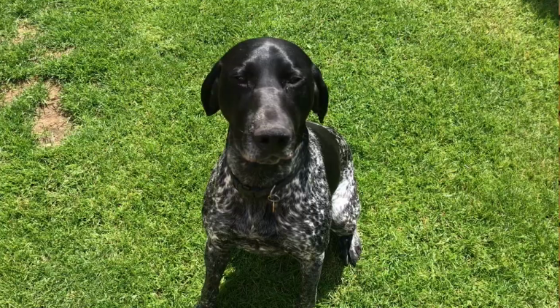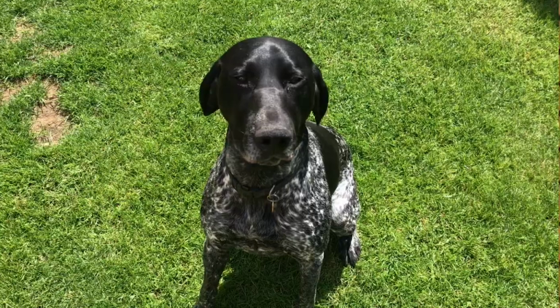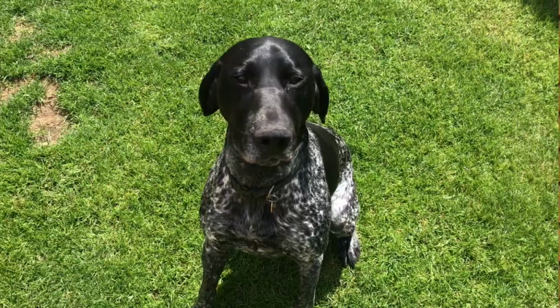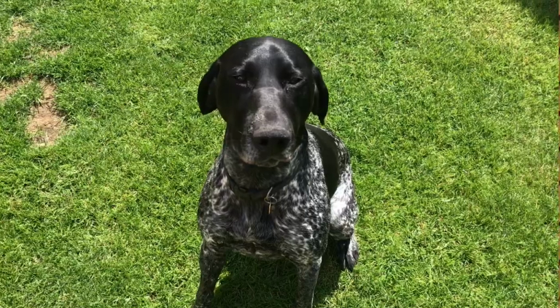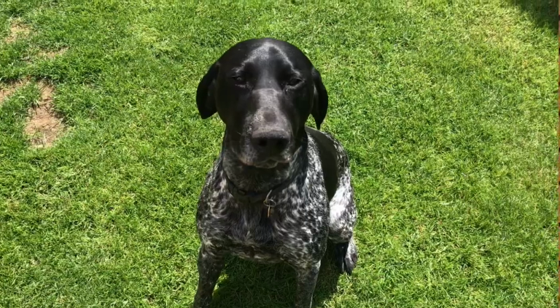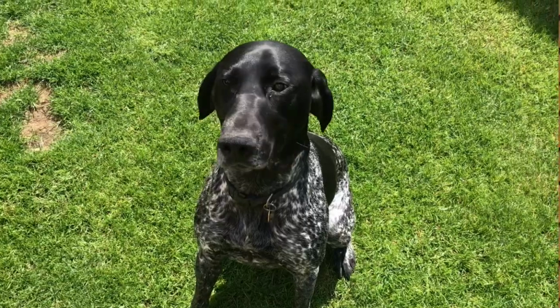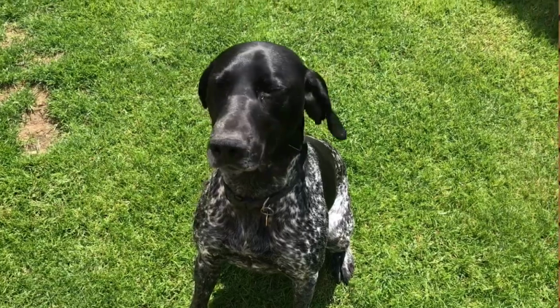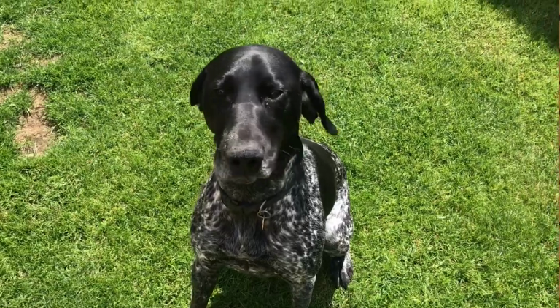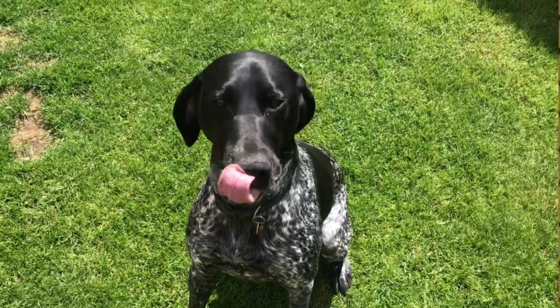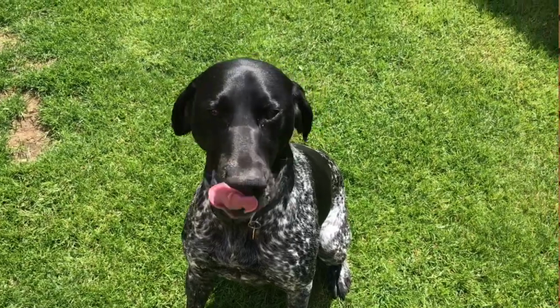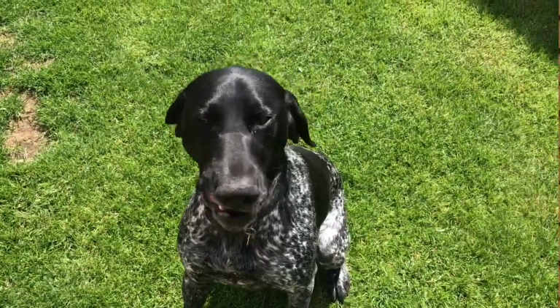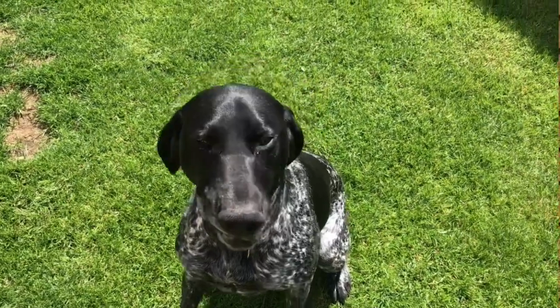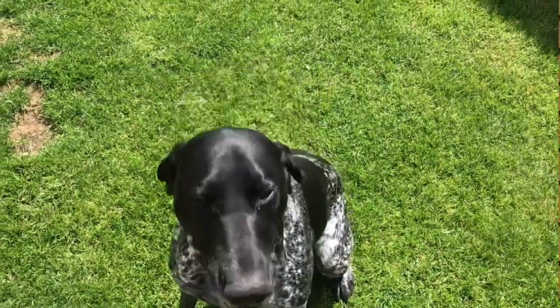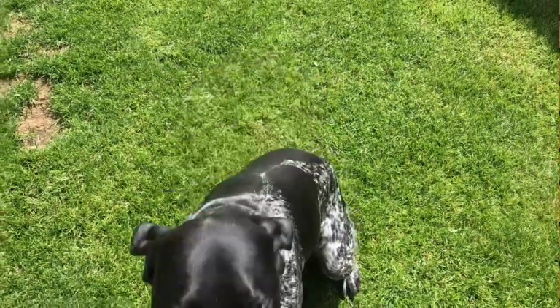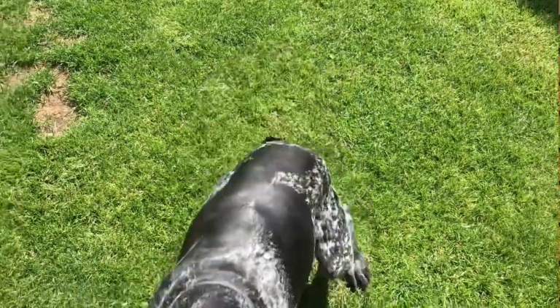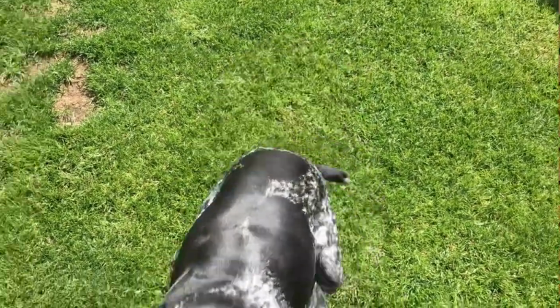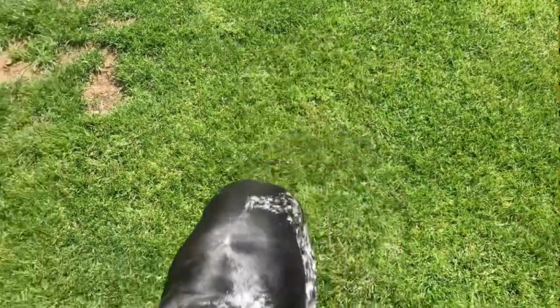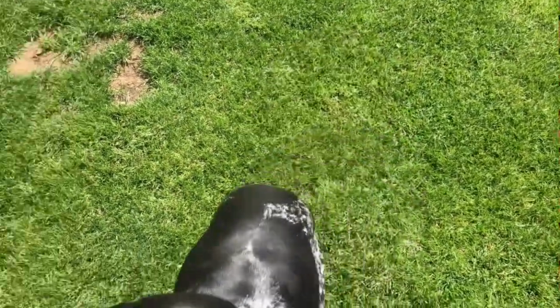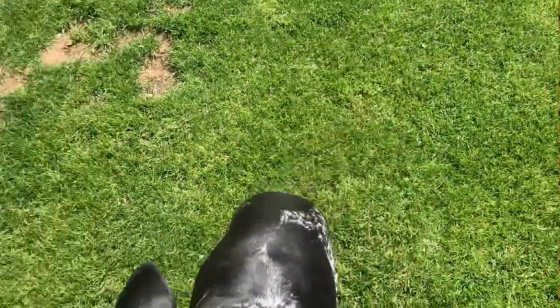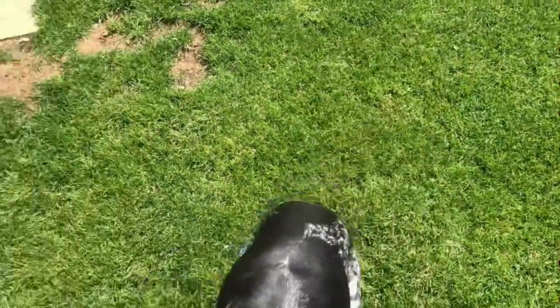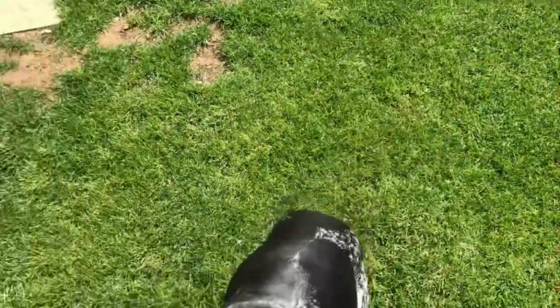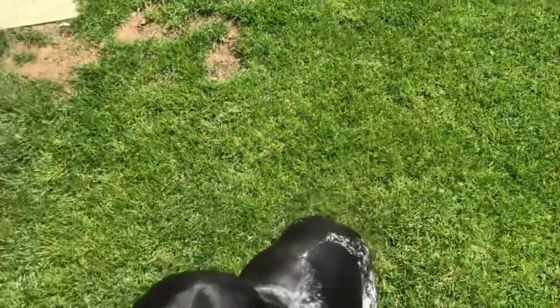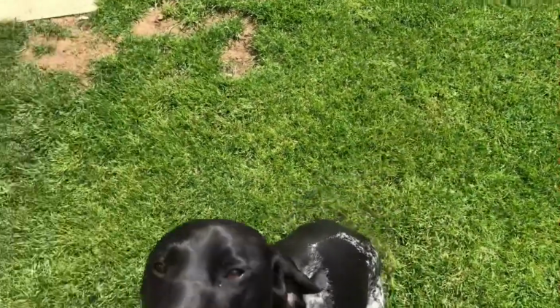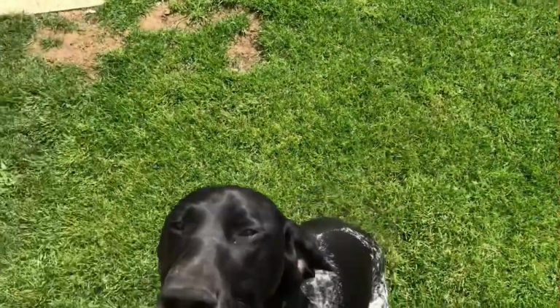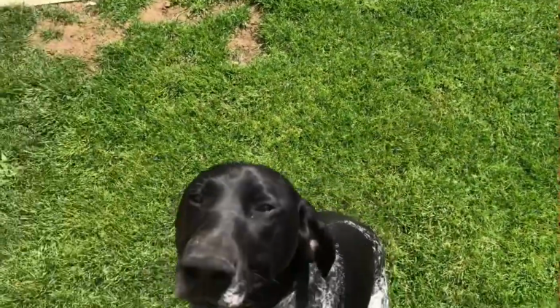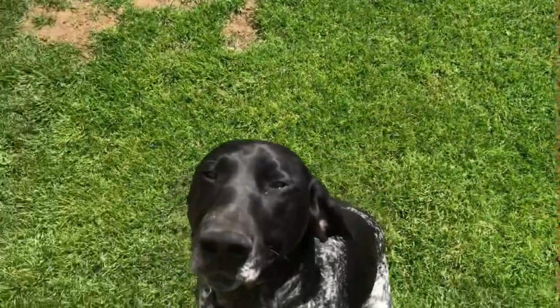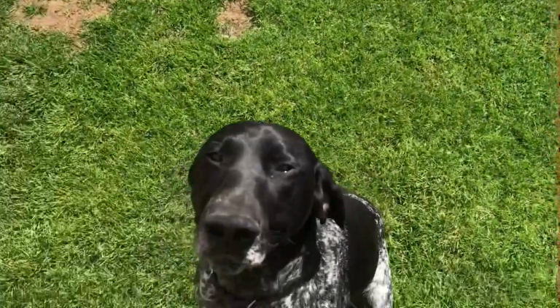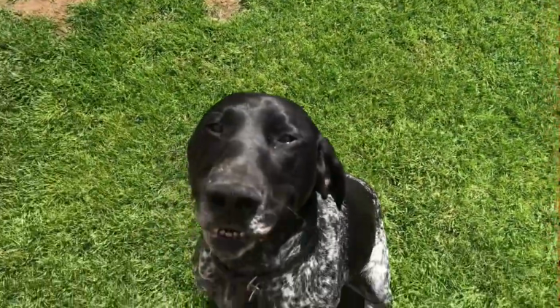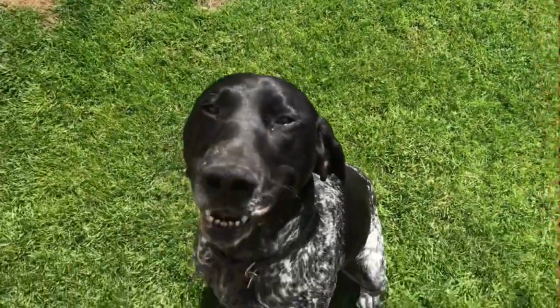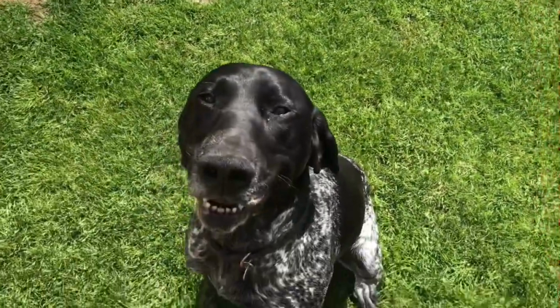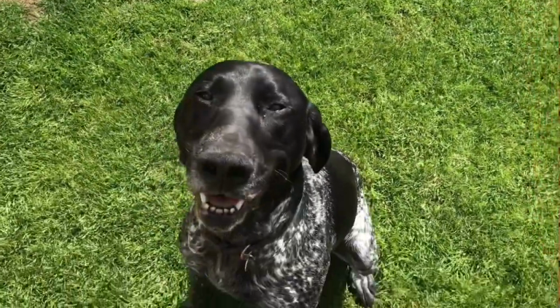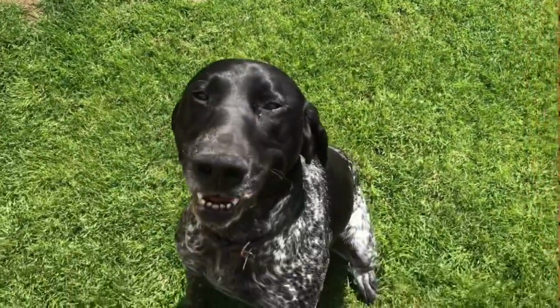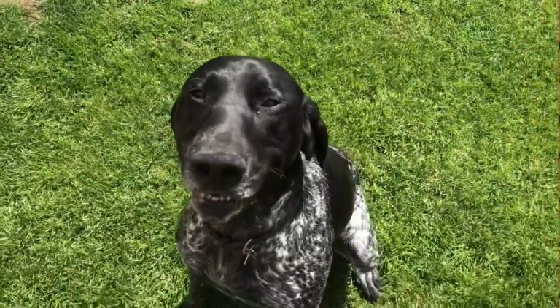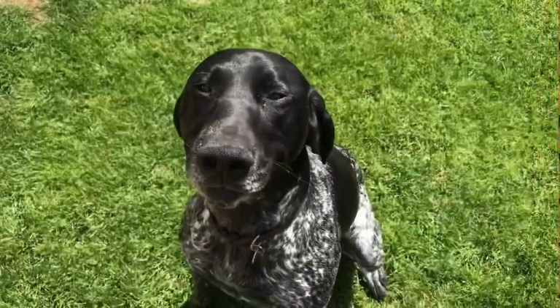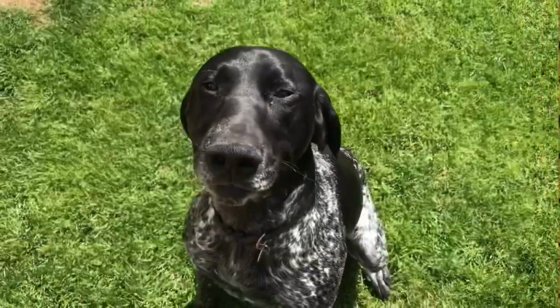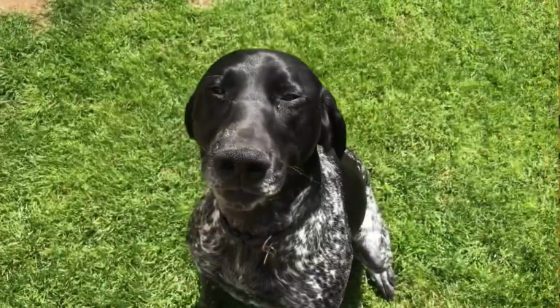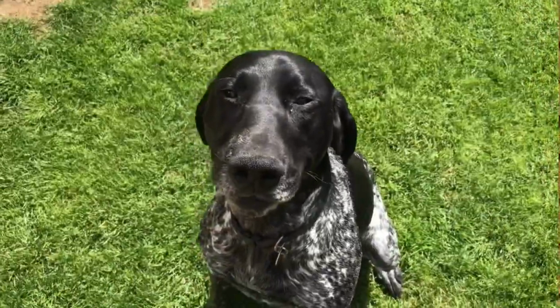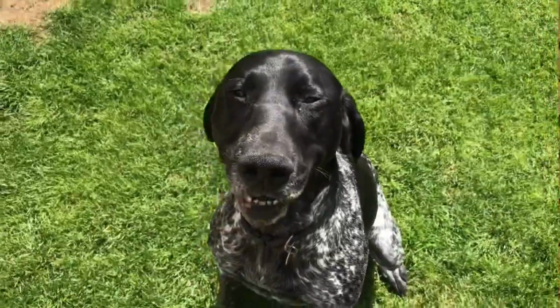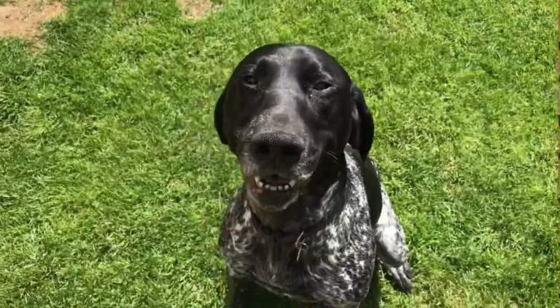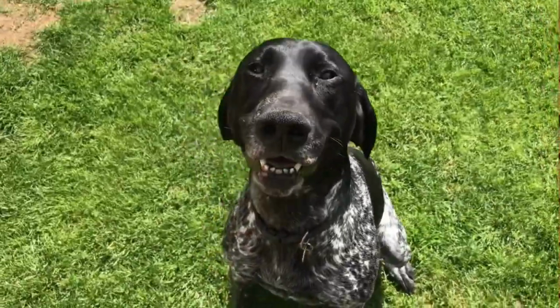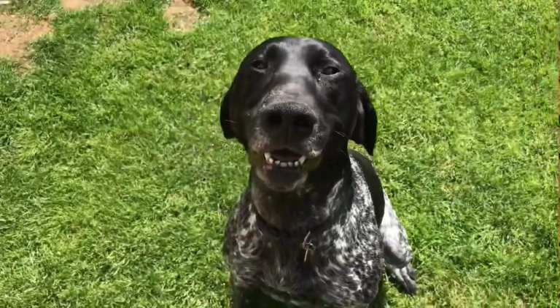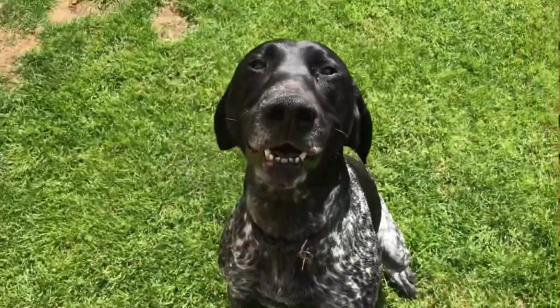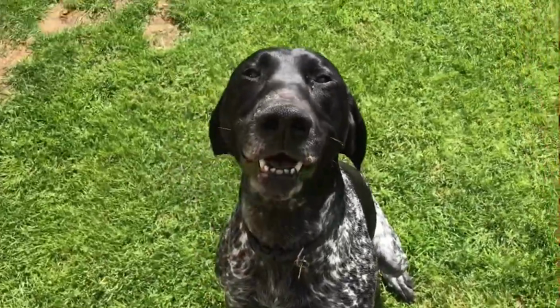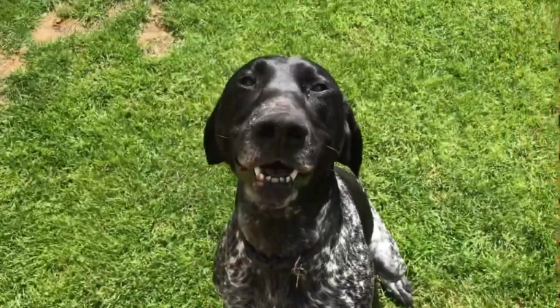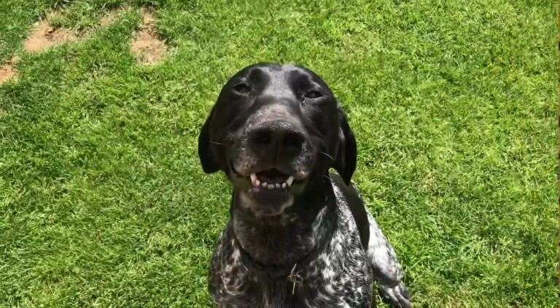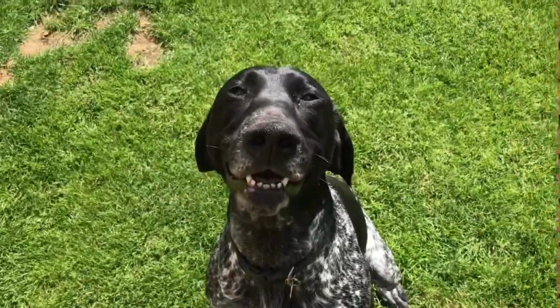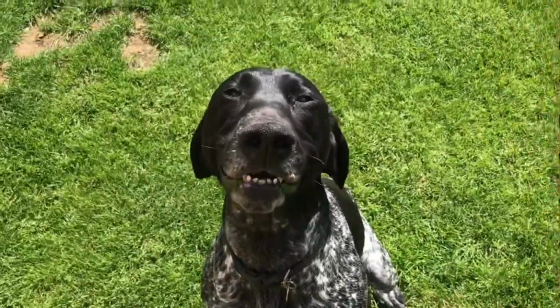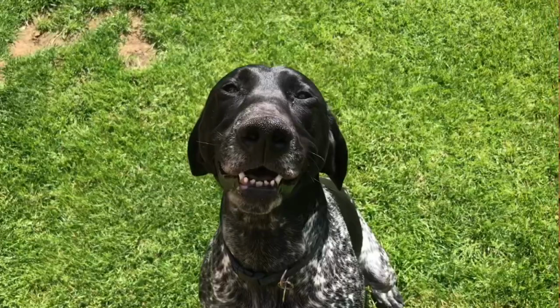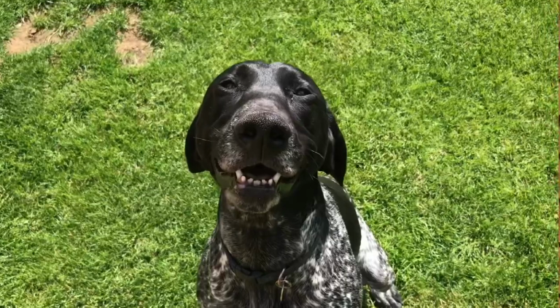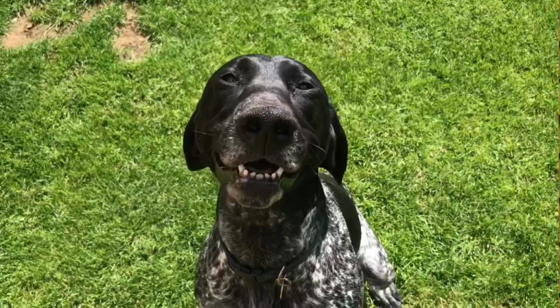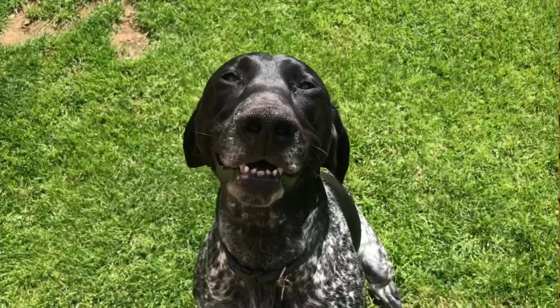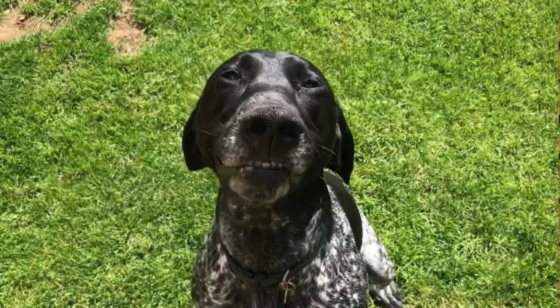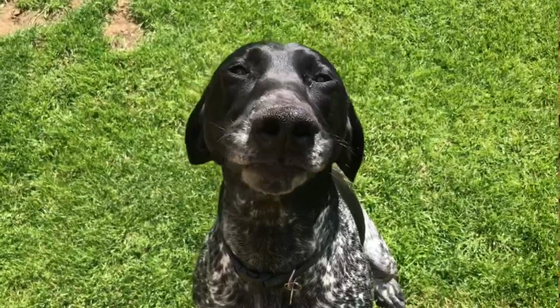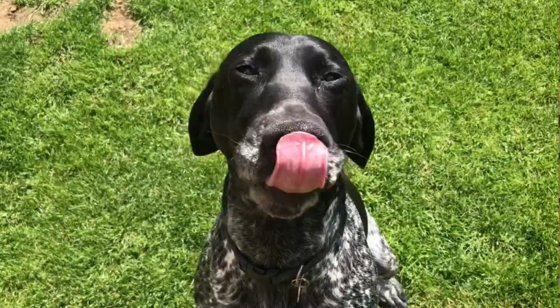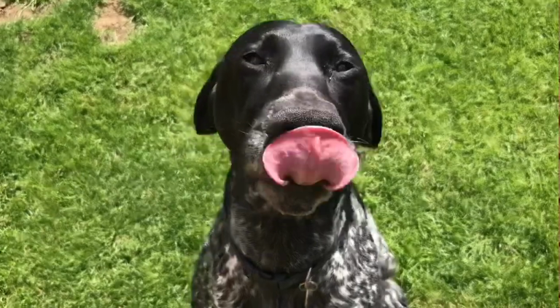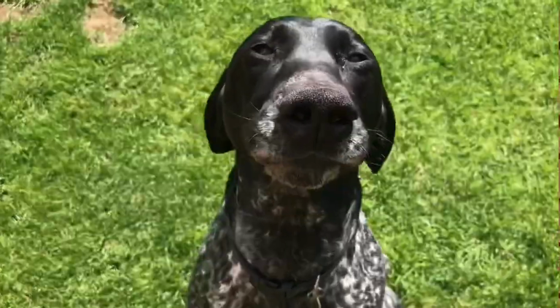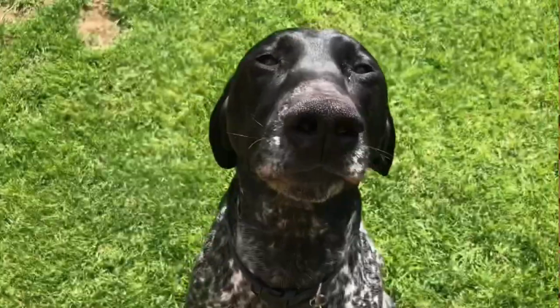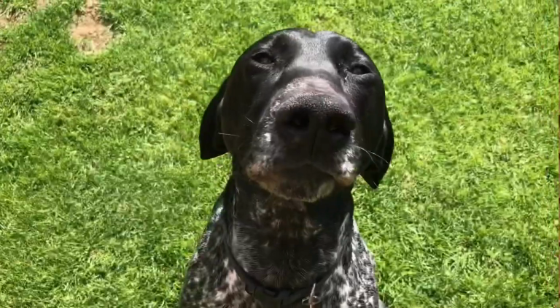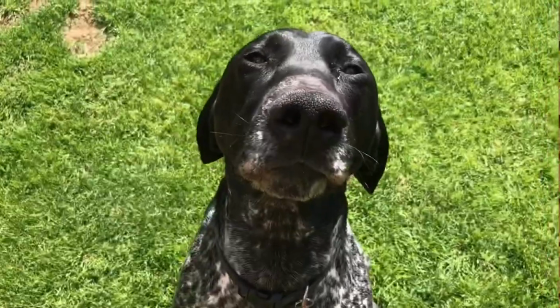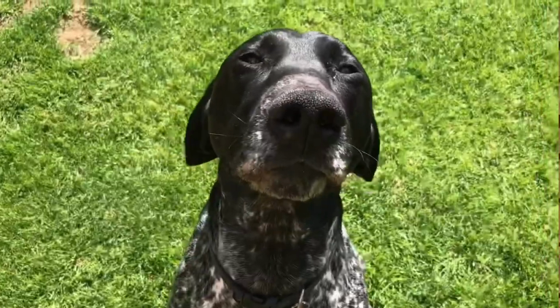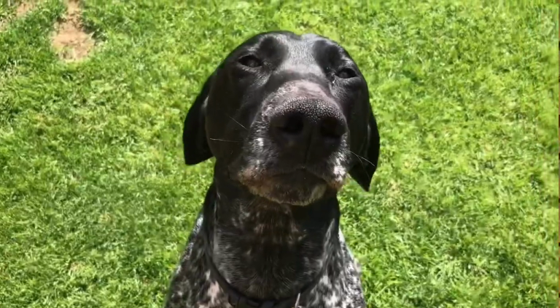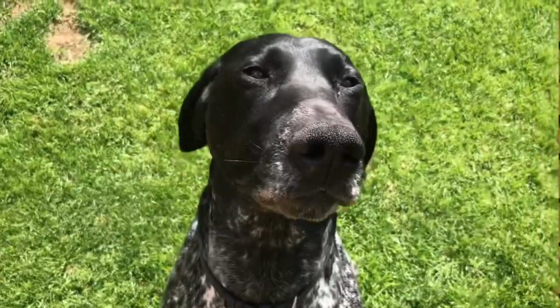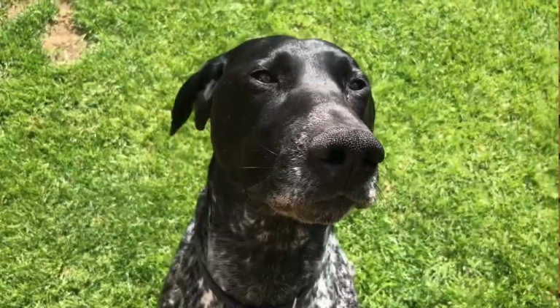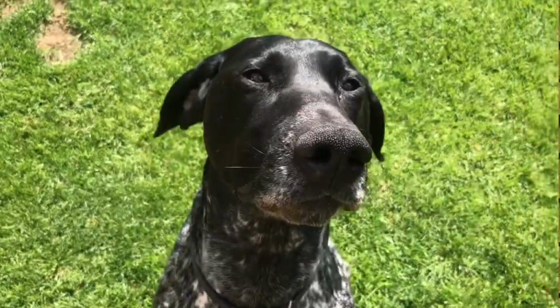Hello and welcome to this week's Five Facts Friday. This is Elsie, our GSP. She's going to be five soon.